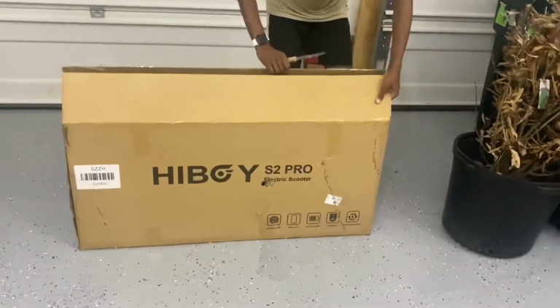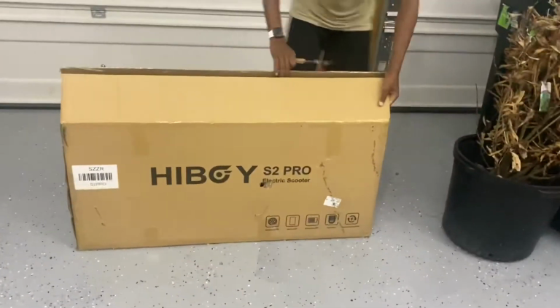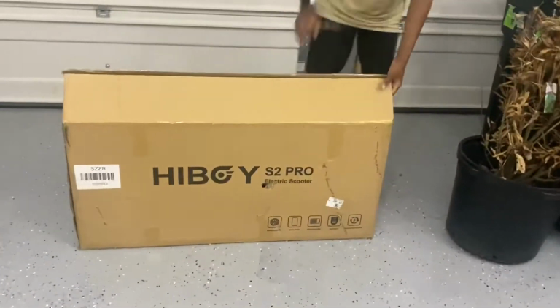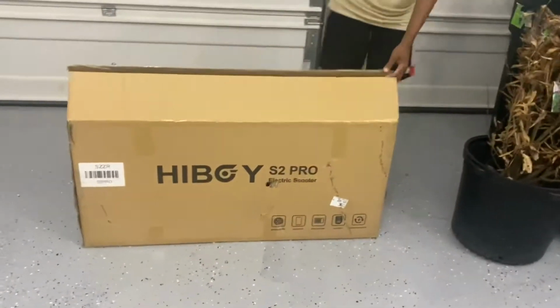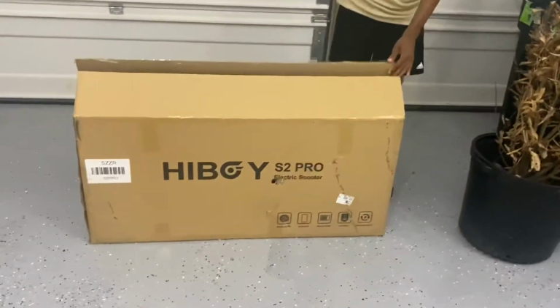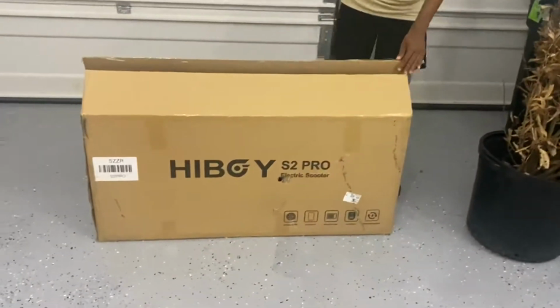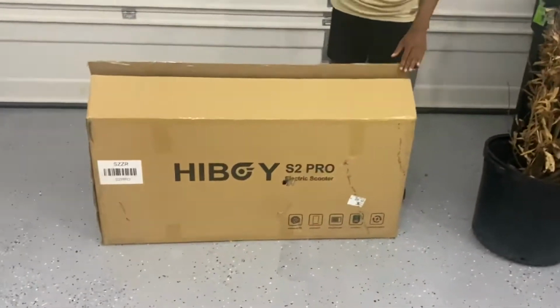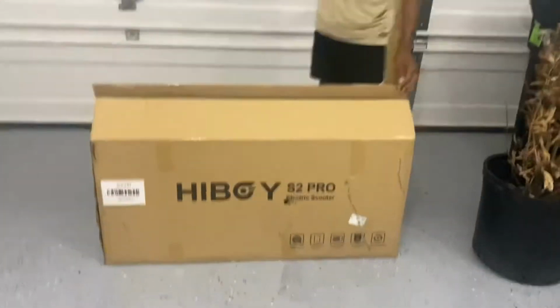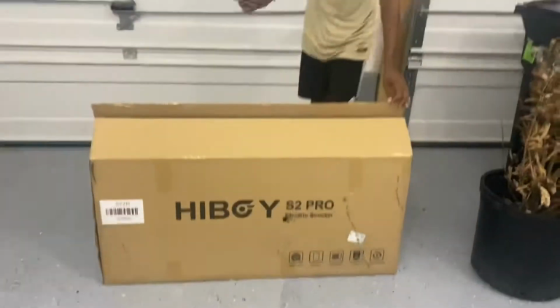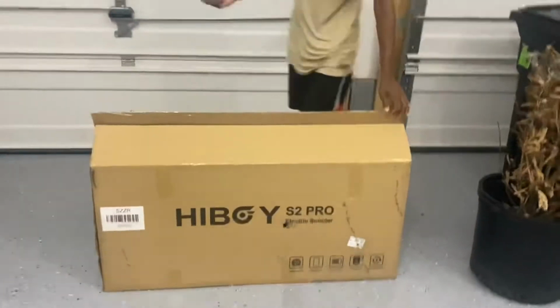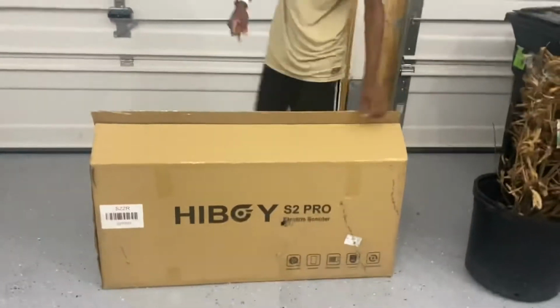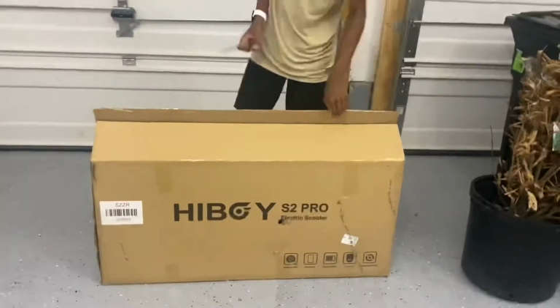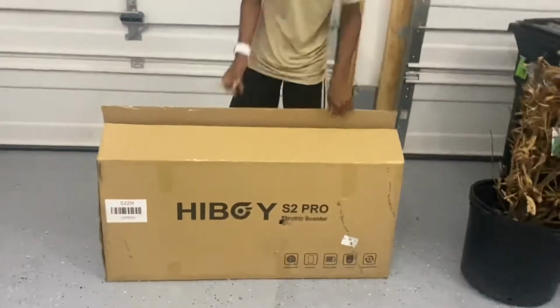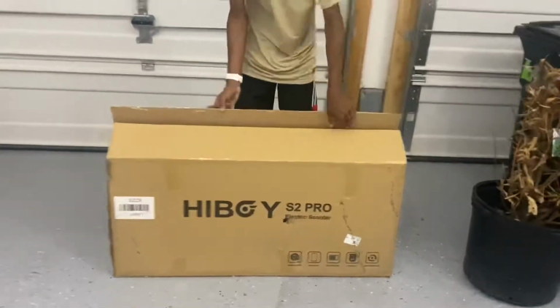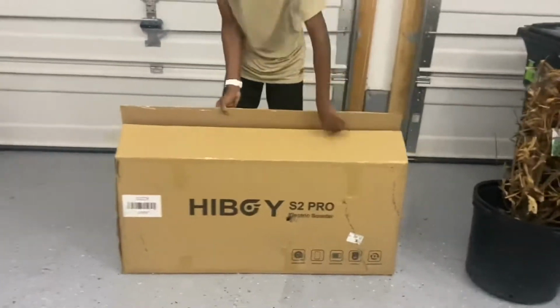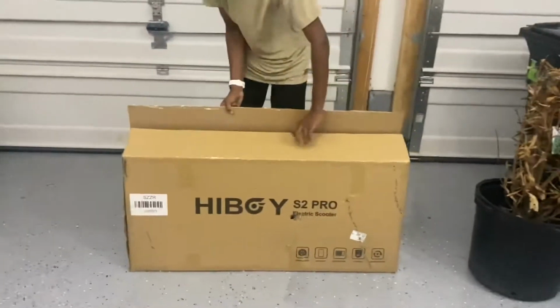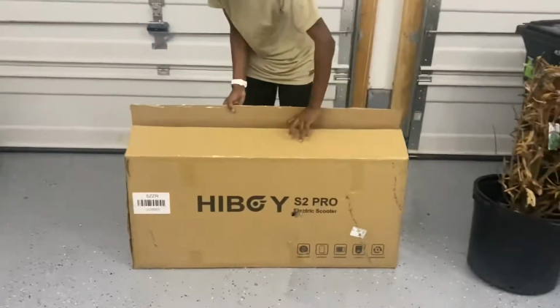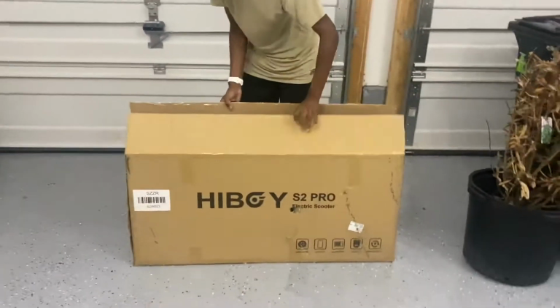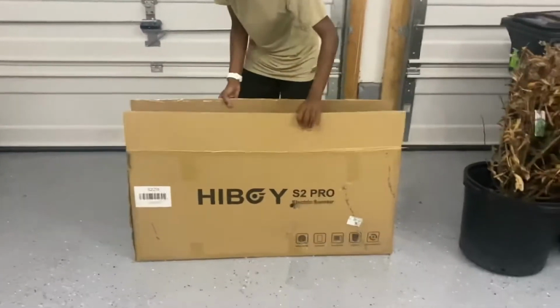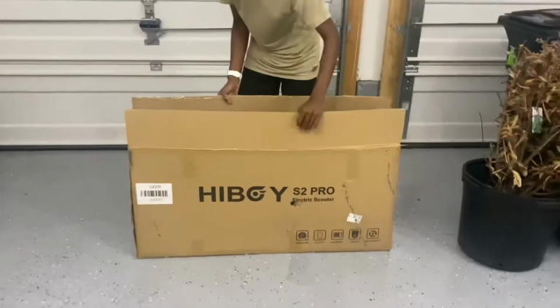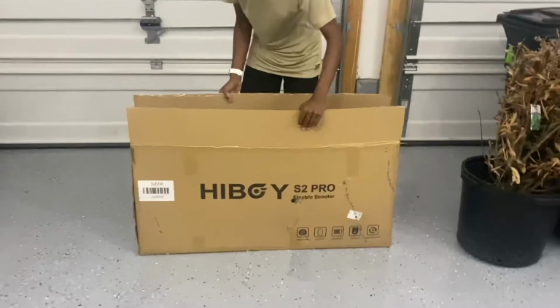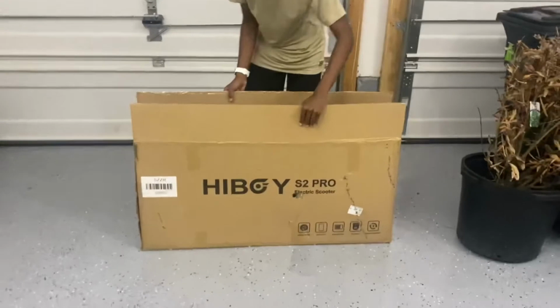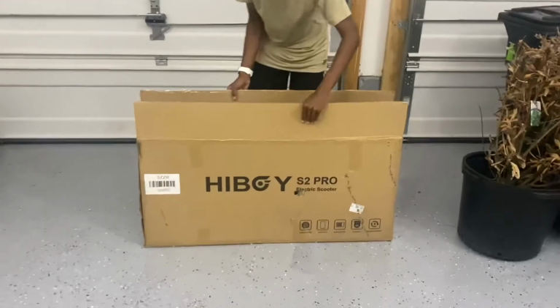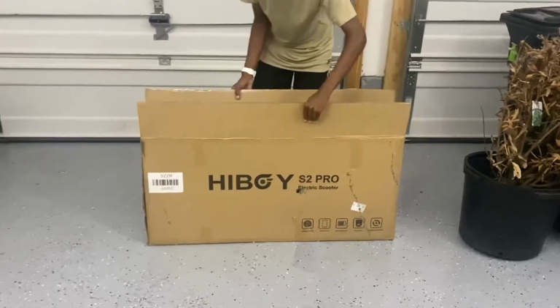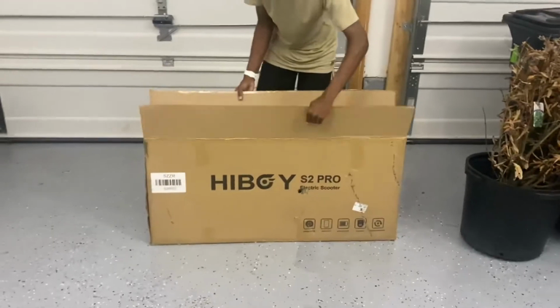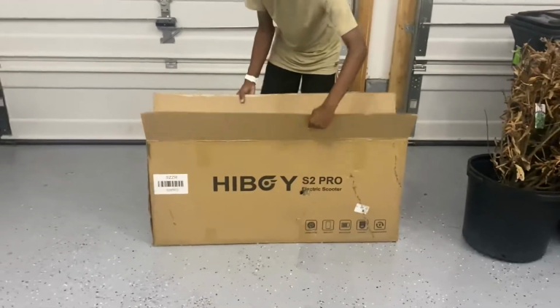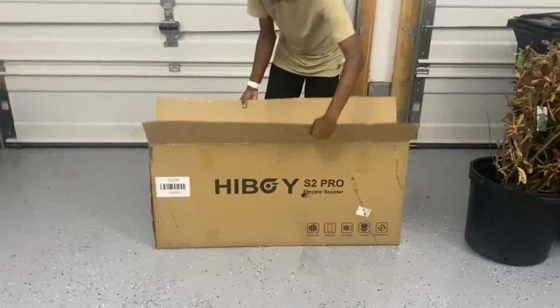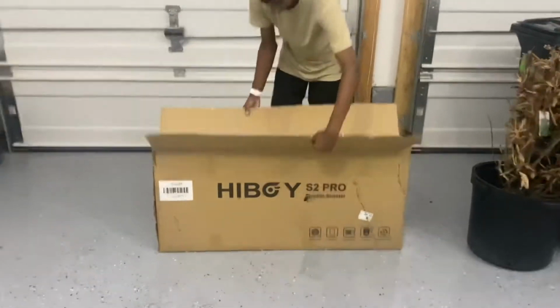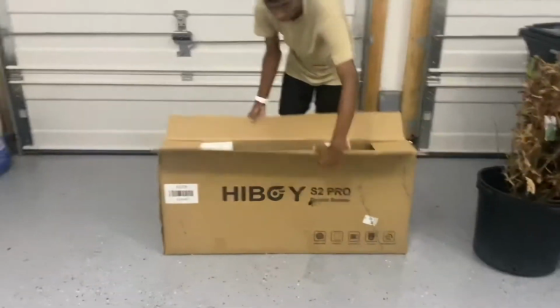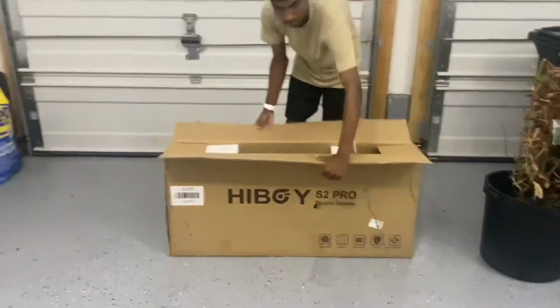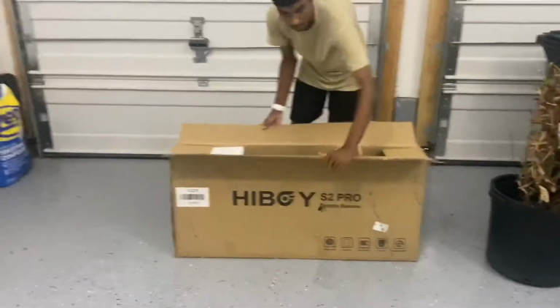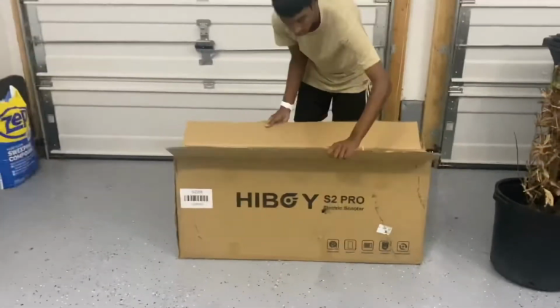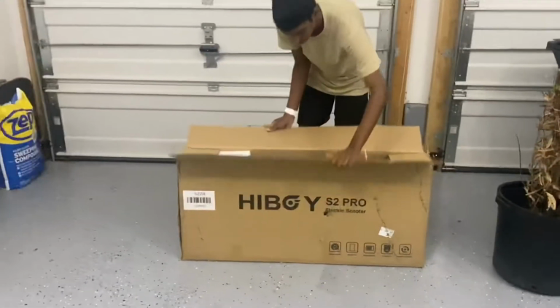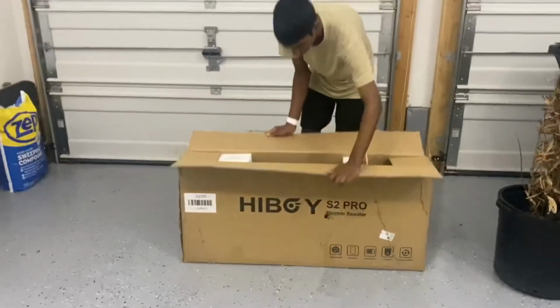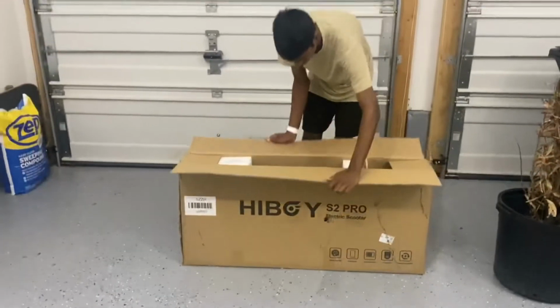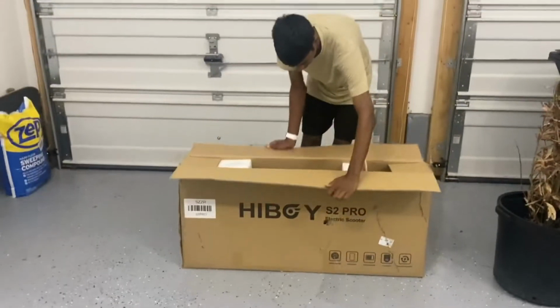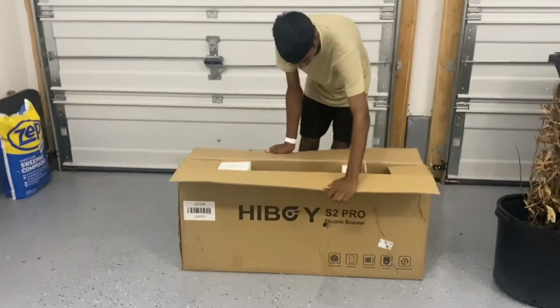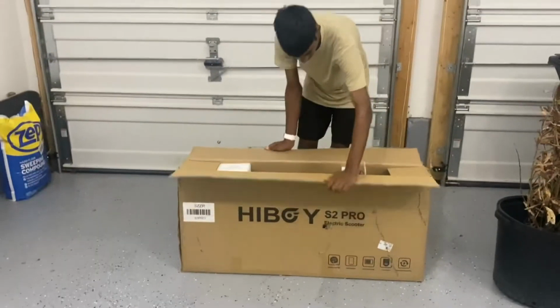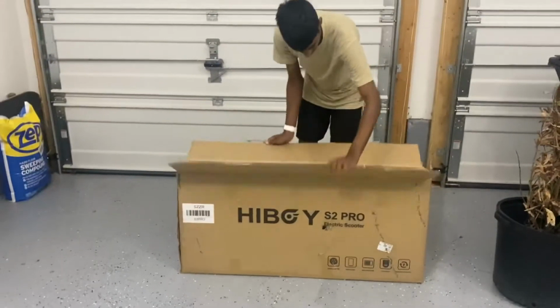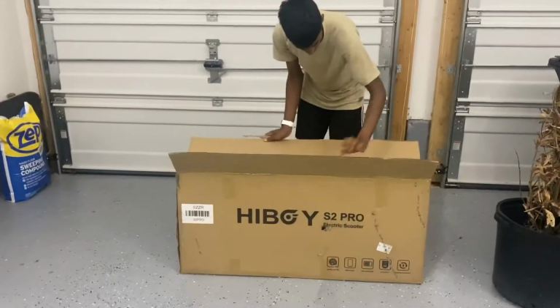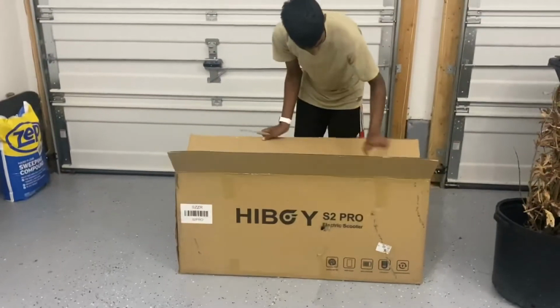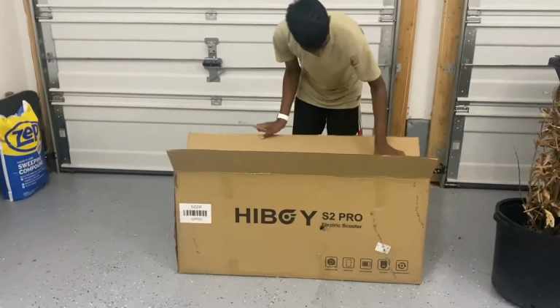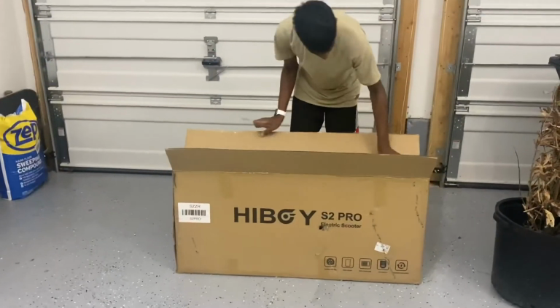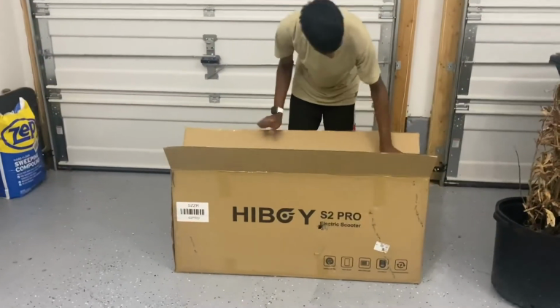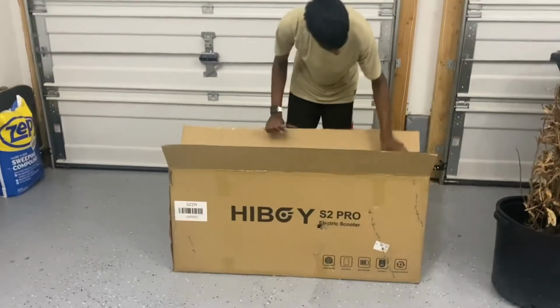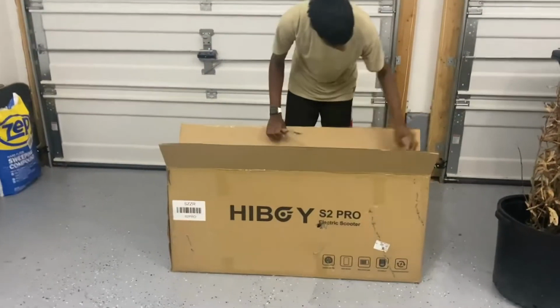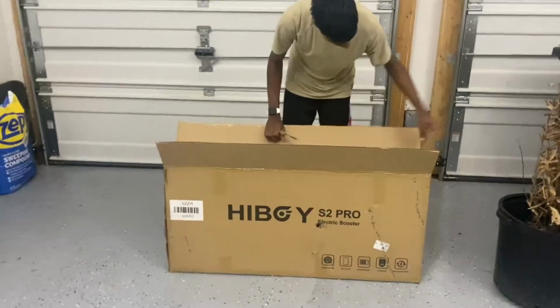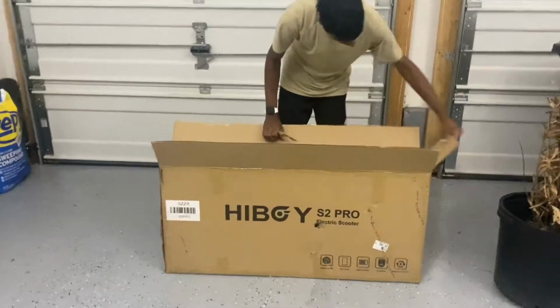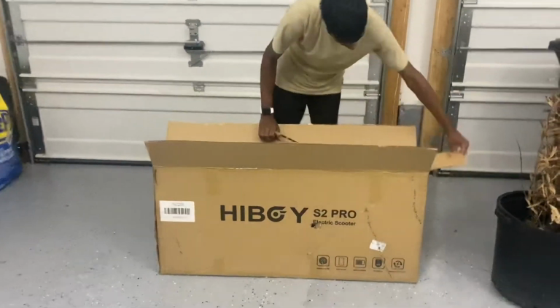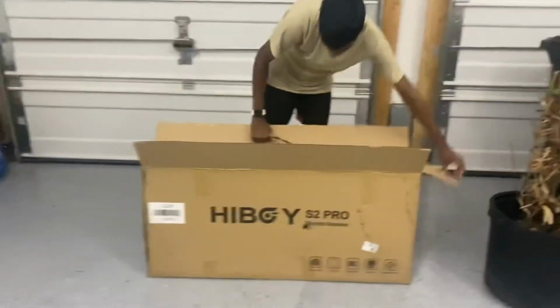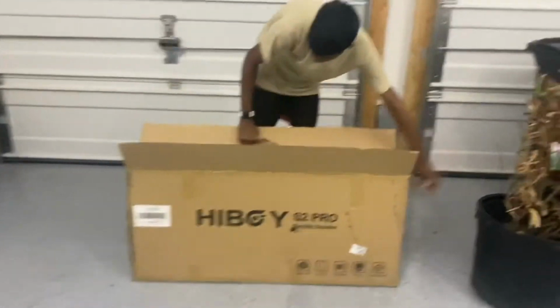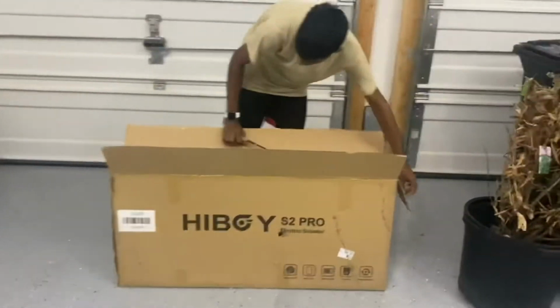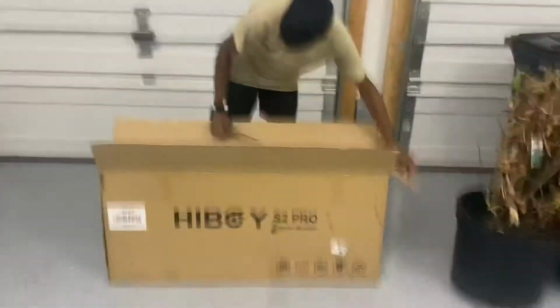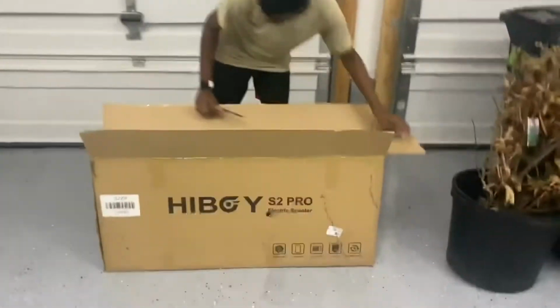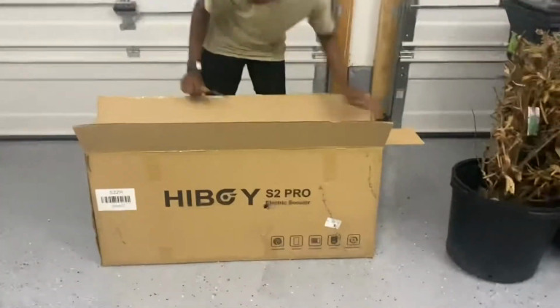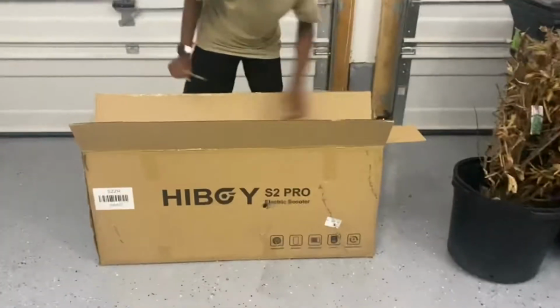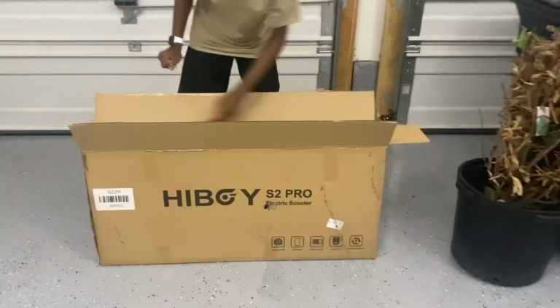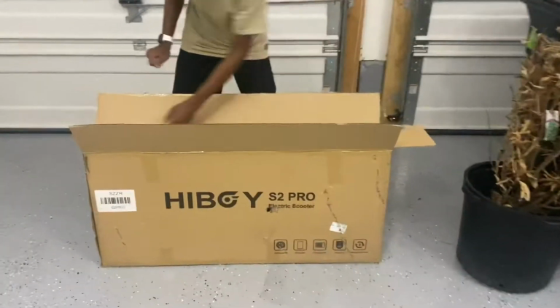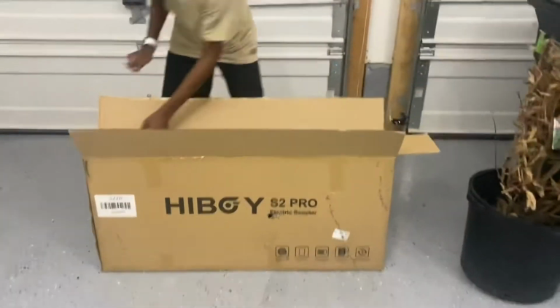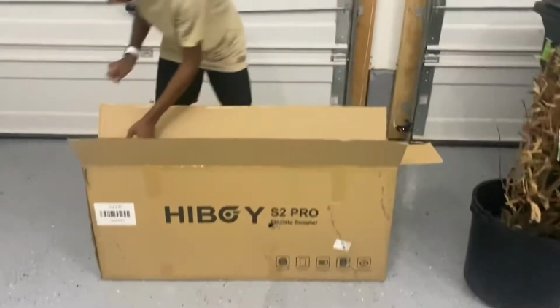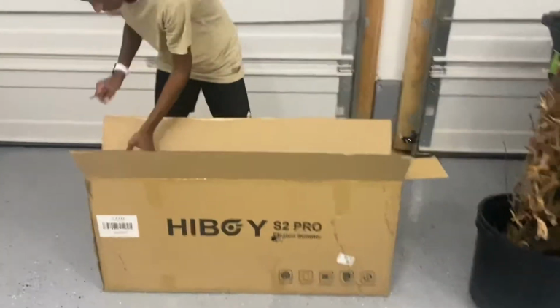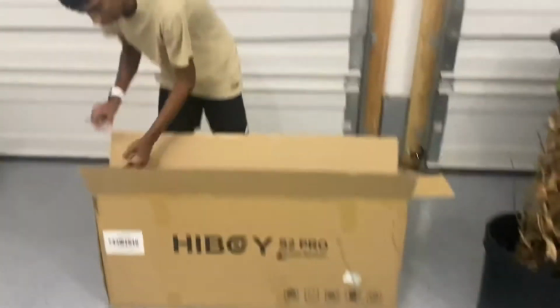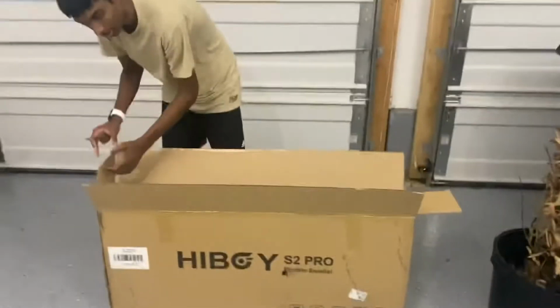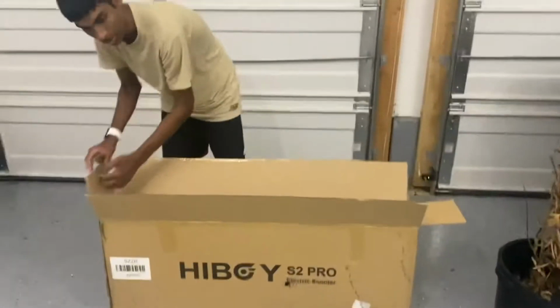Open all the sides — get all the sides open. I'm going to pull this cap down. Here it comes — the scooter.